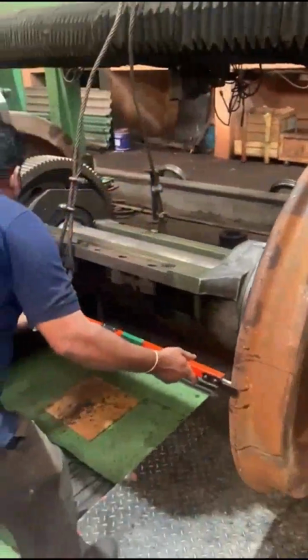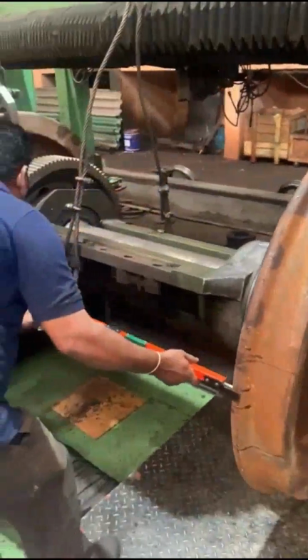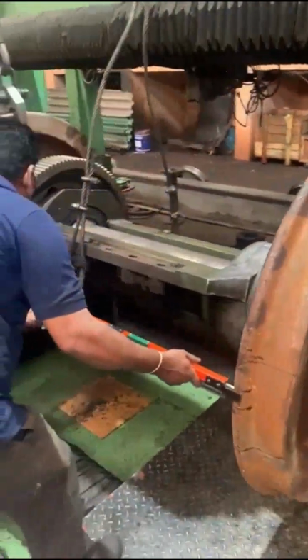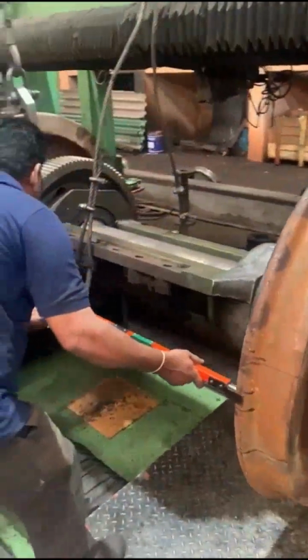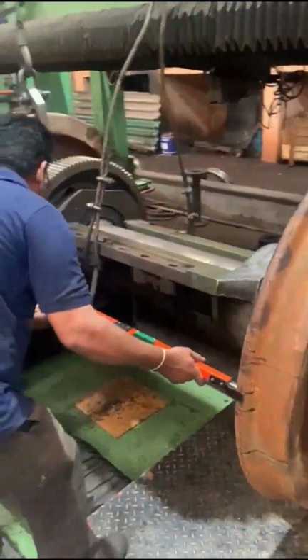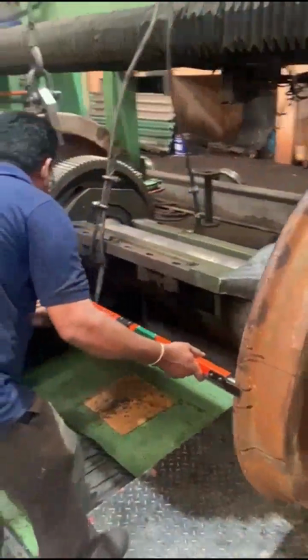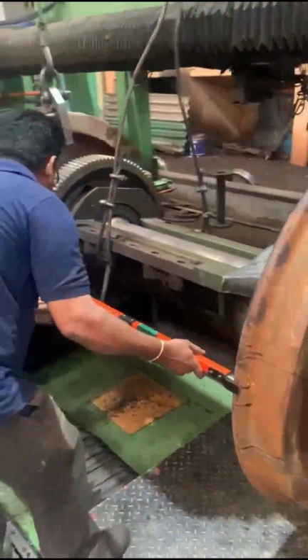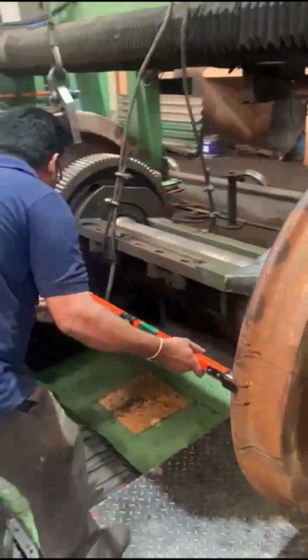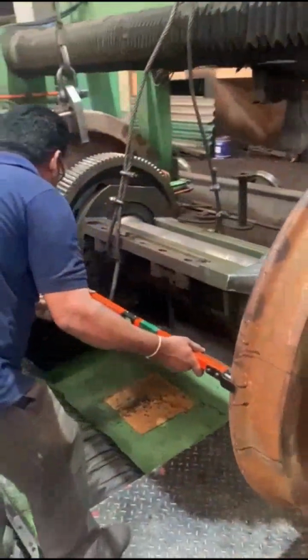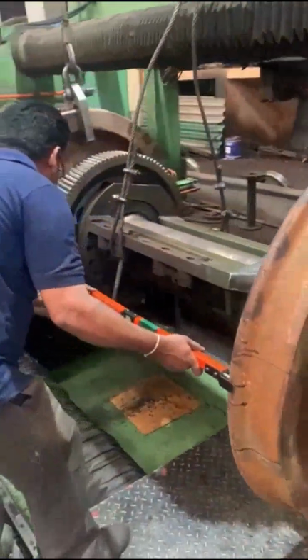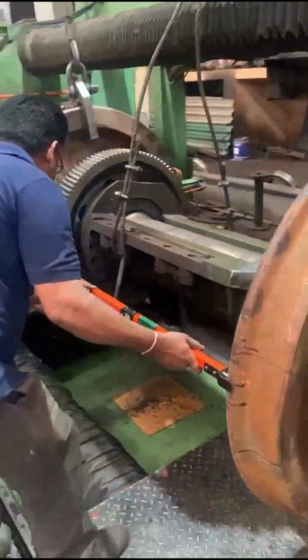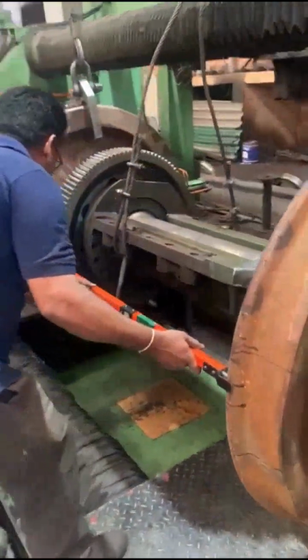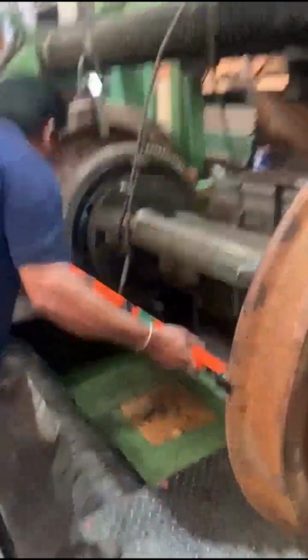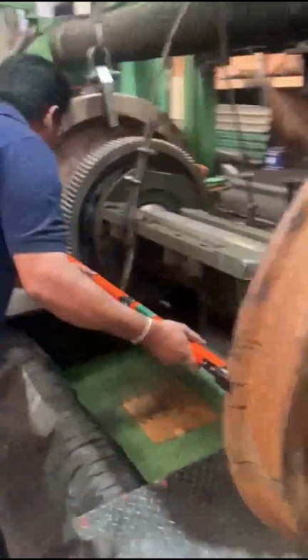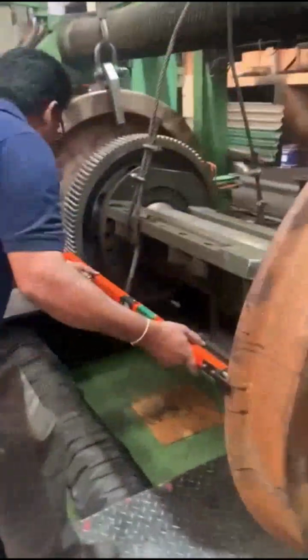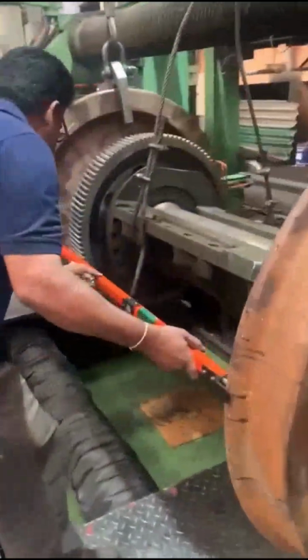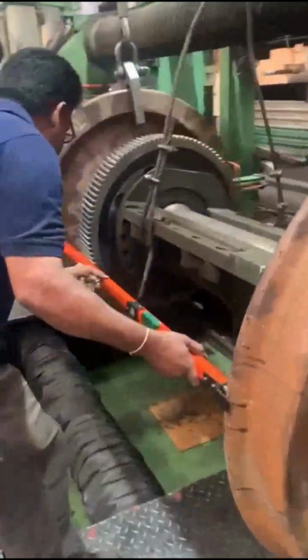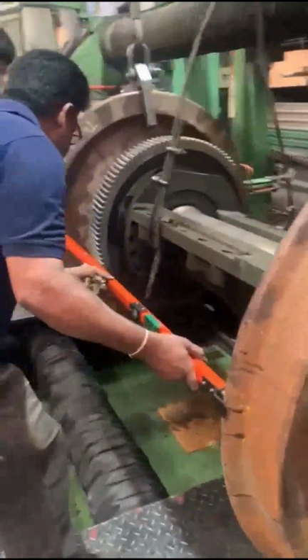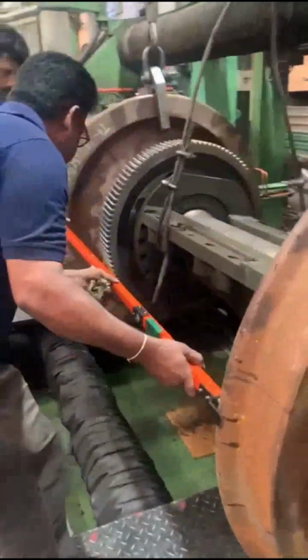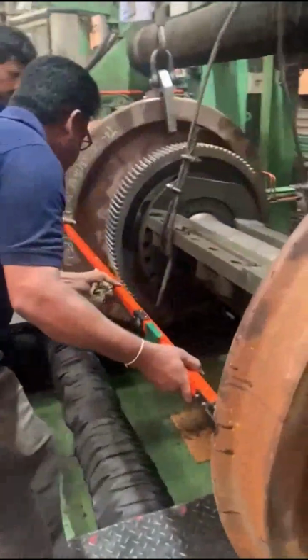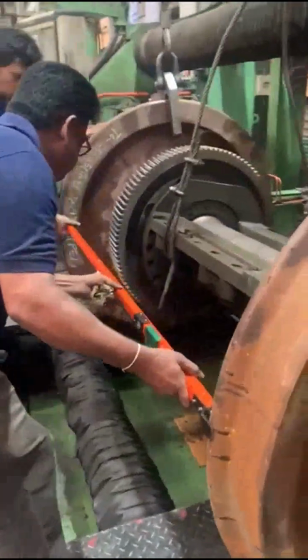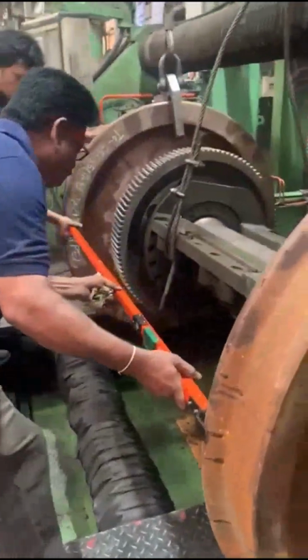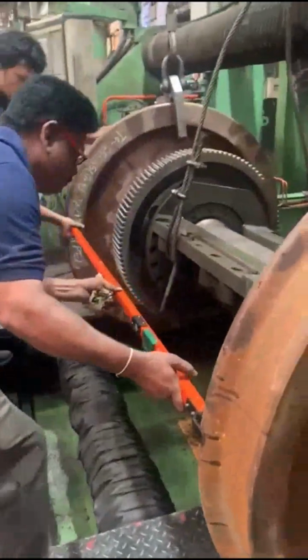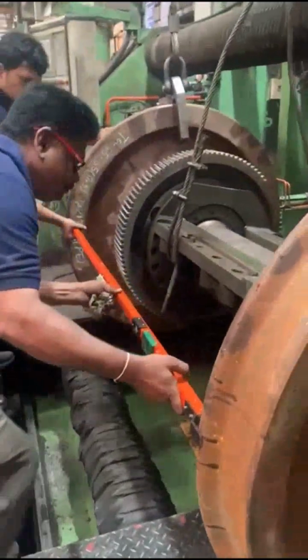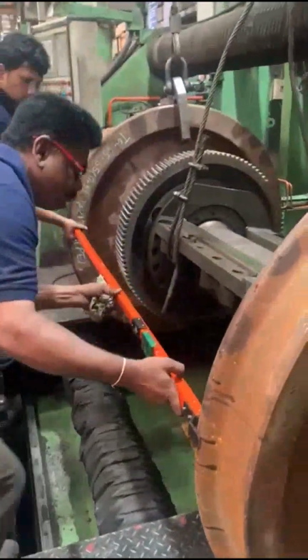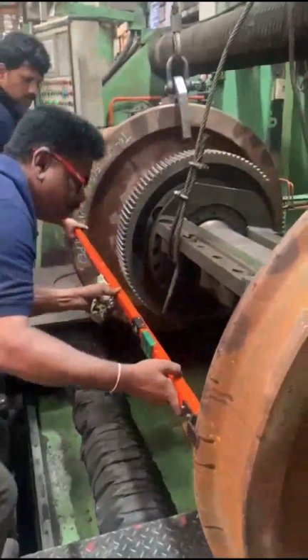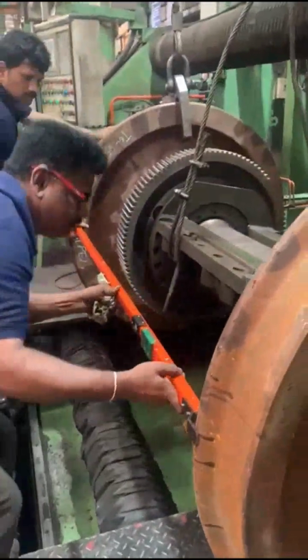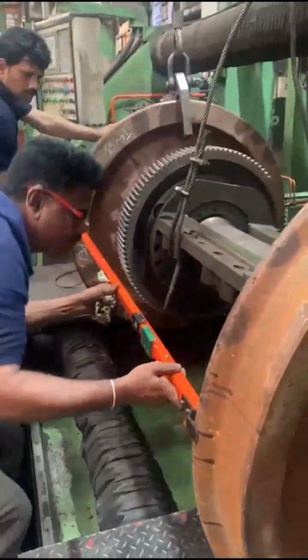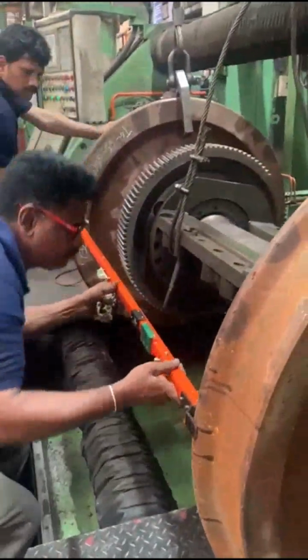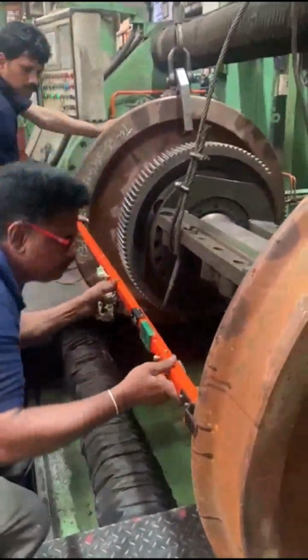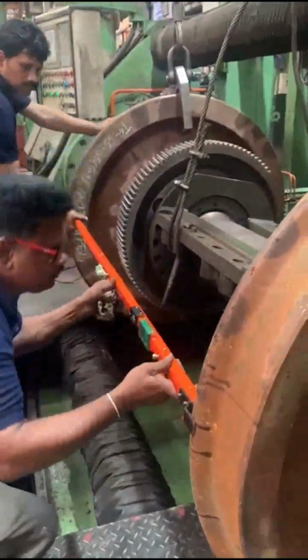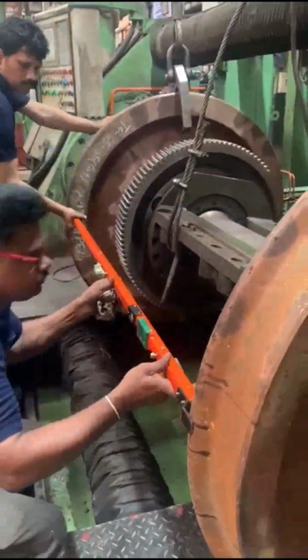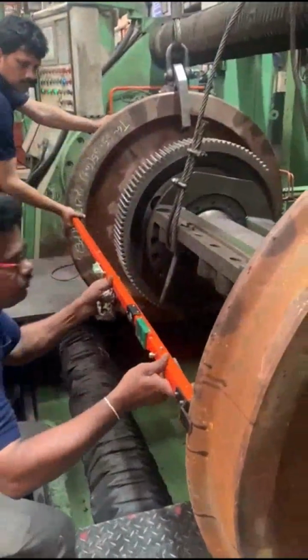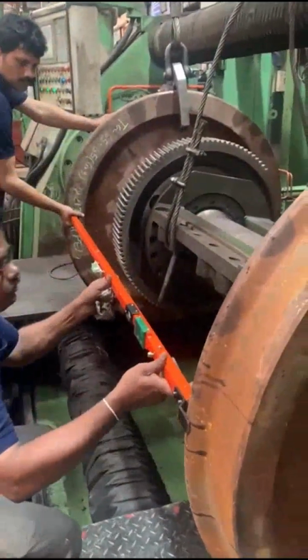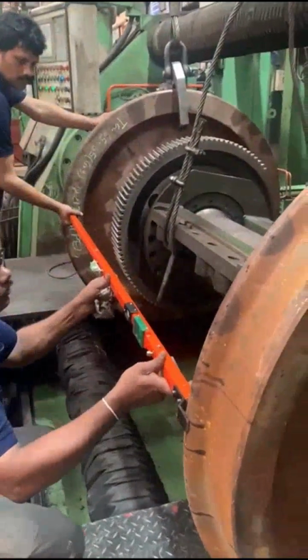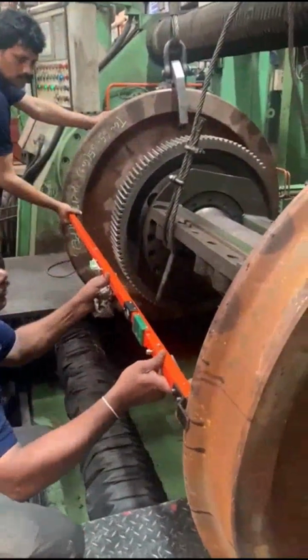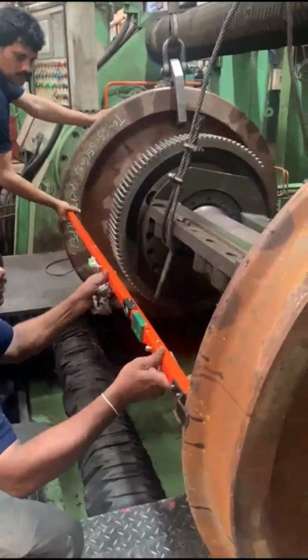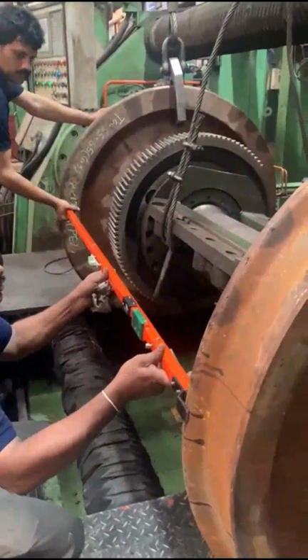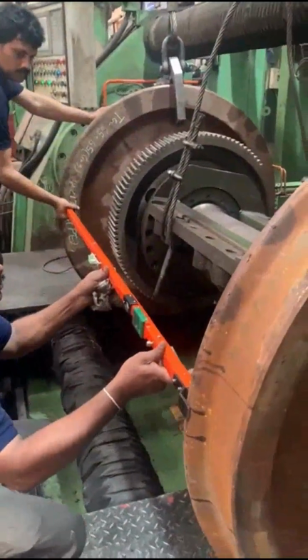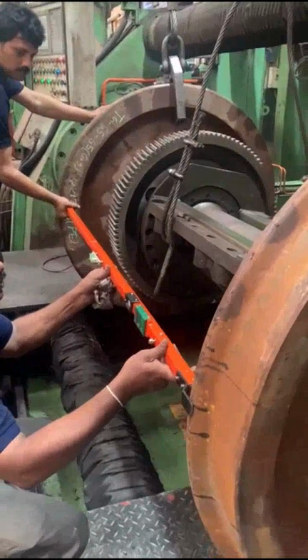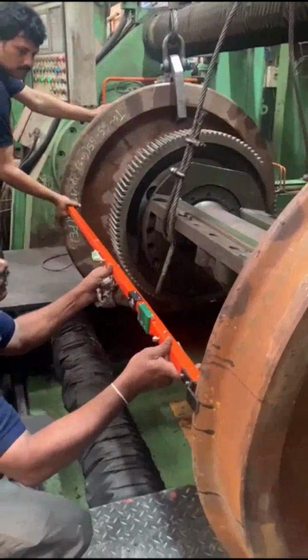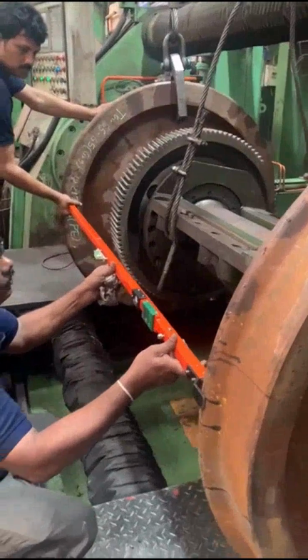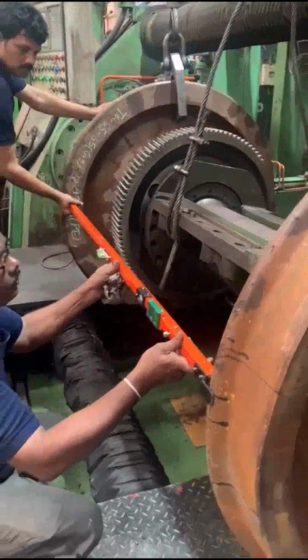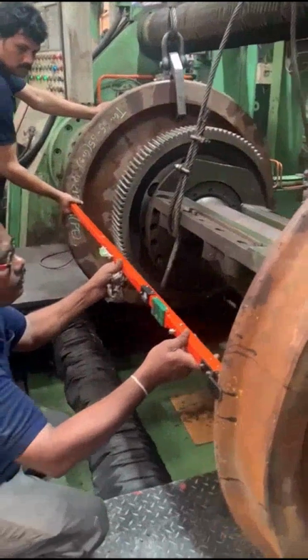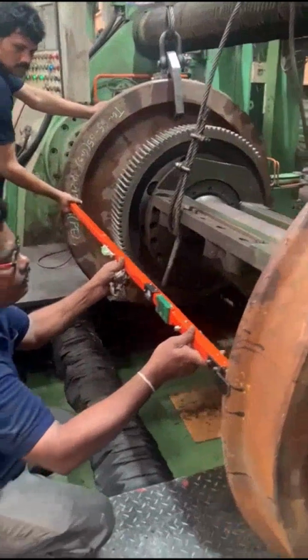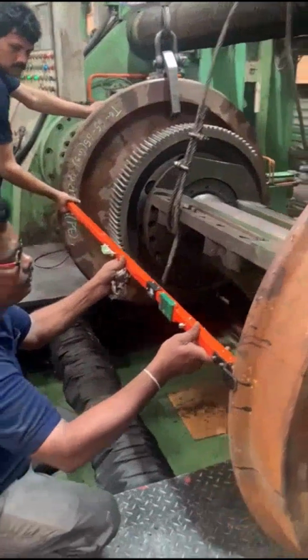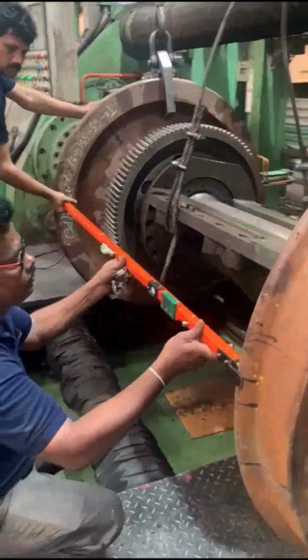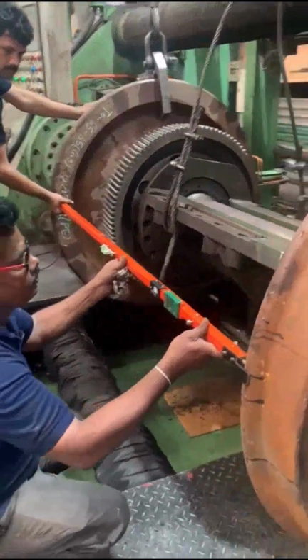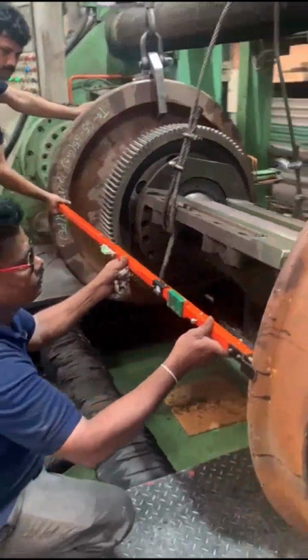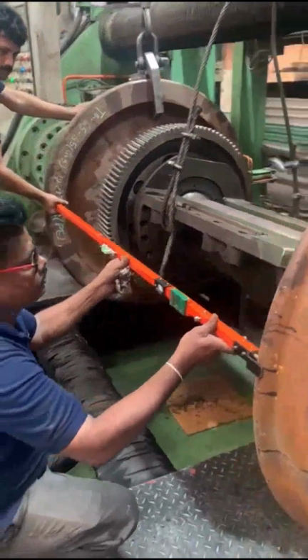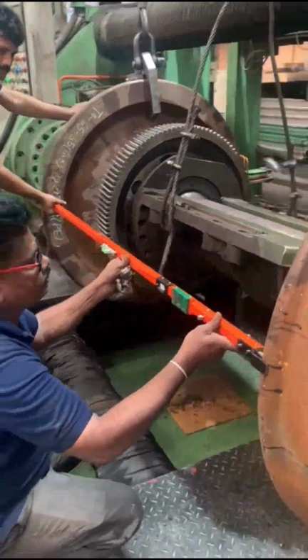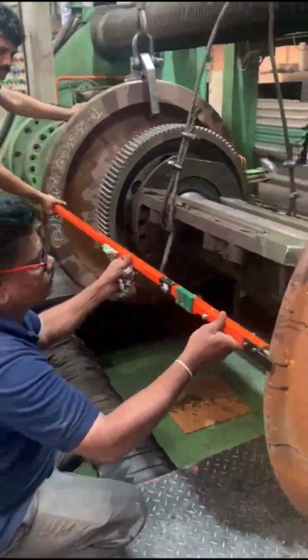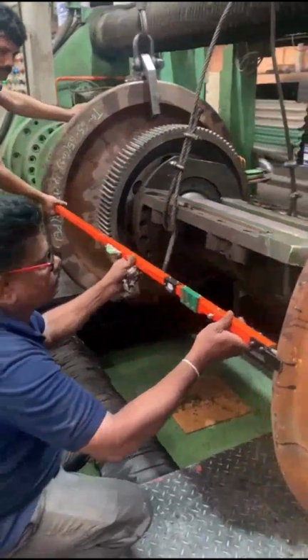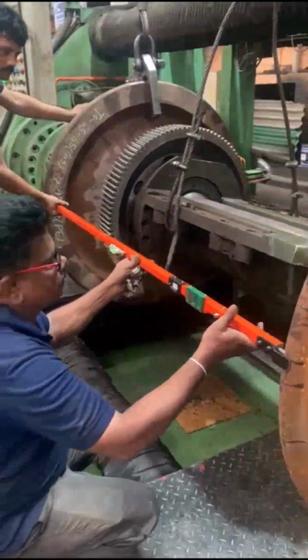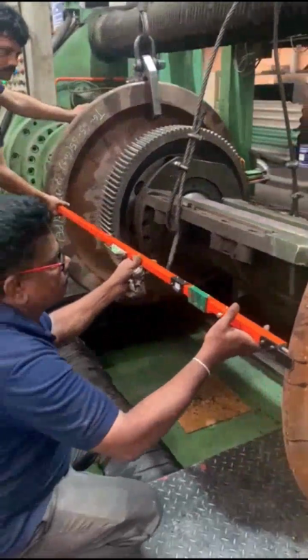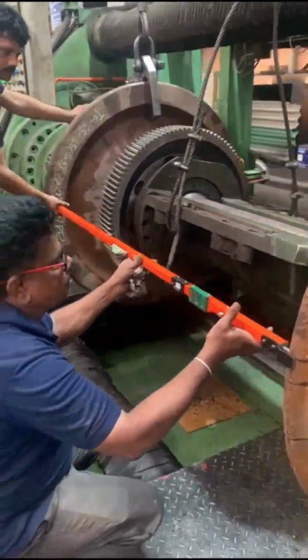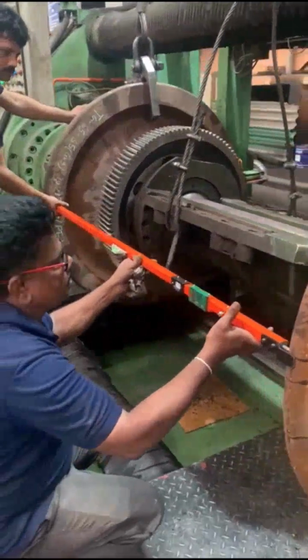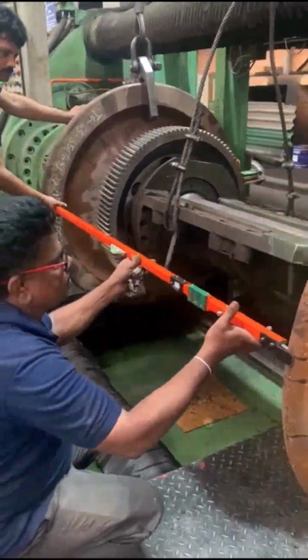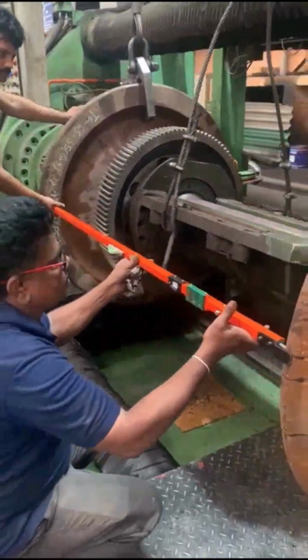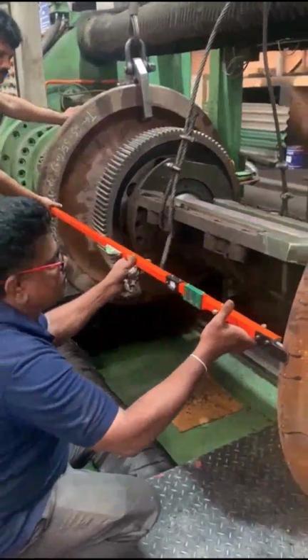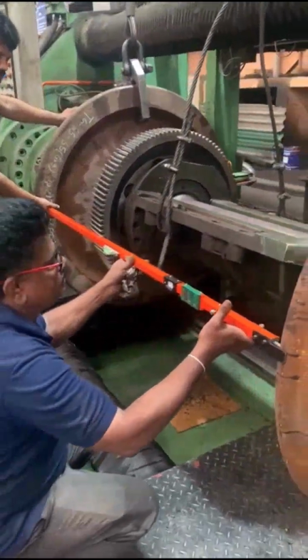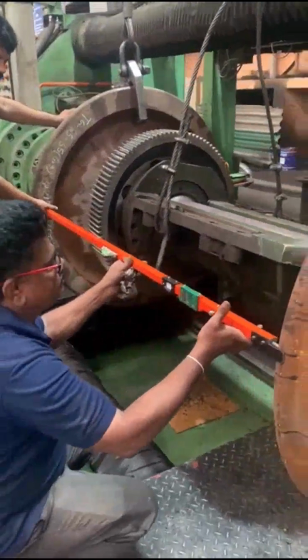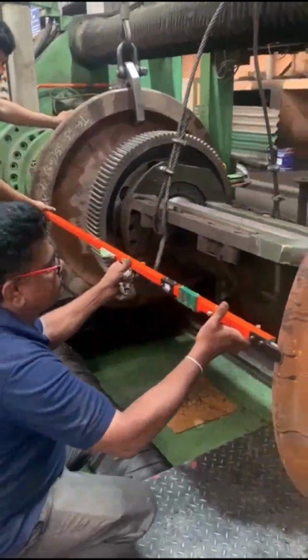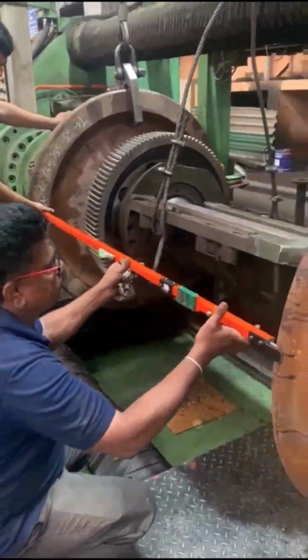Finally, check the wheel-to-wheel distance with a road gauge. It should be 1596mm. Thank you.